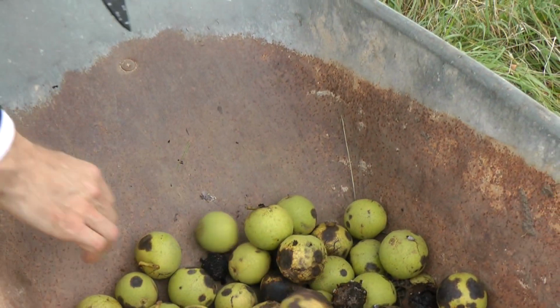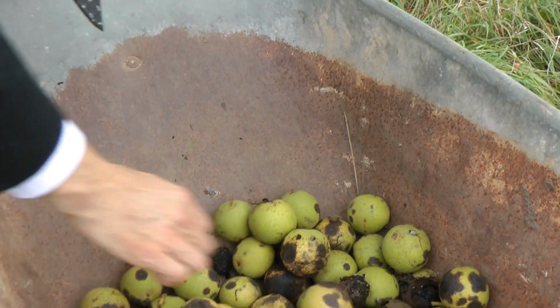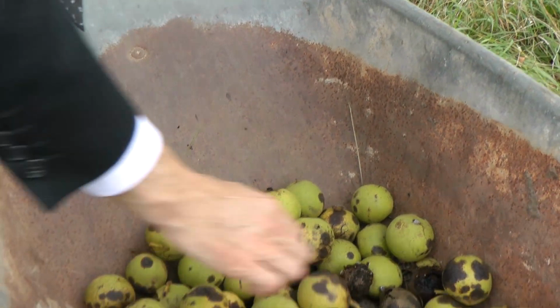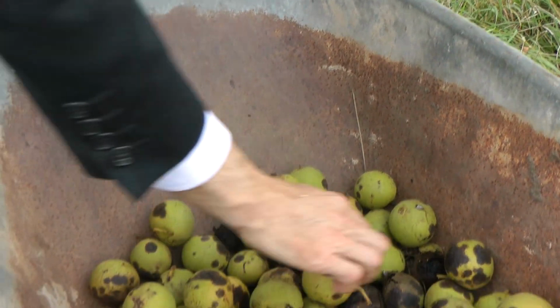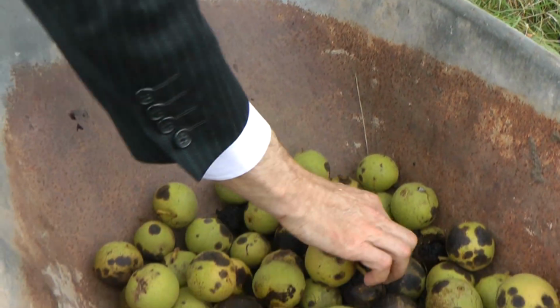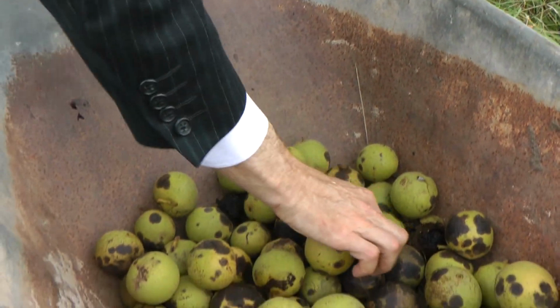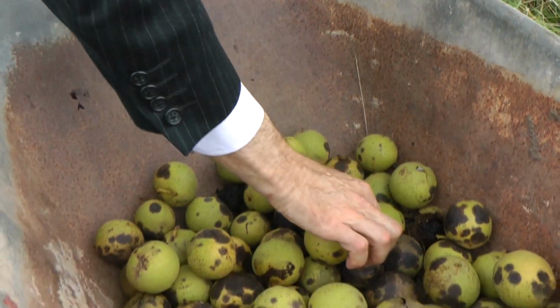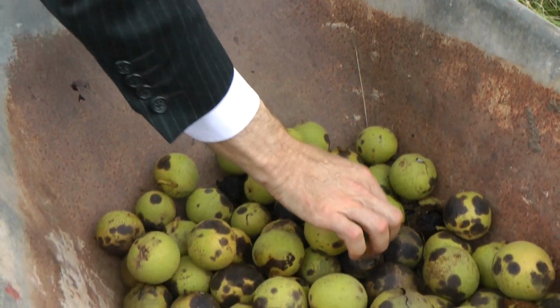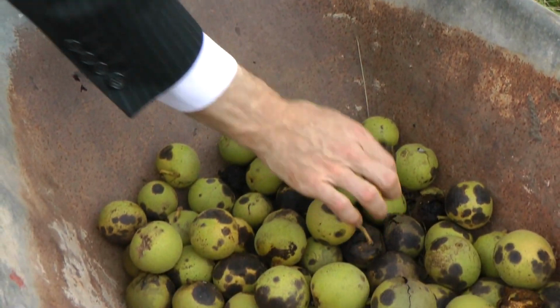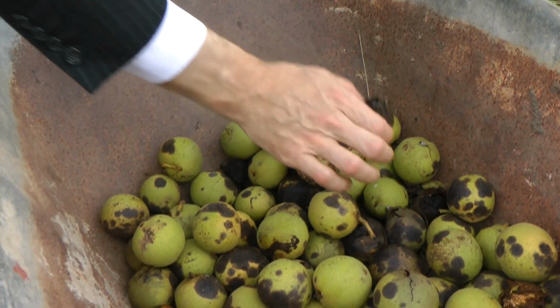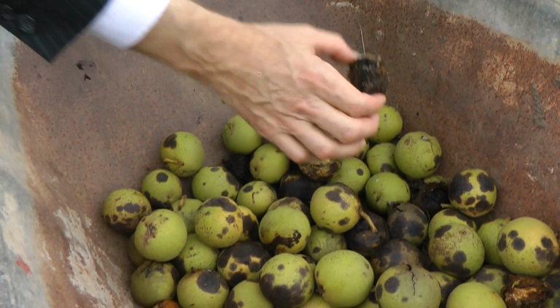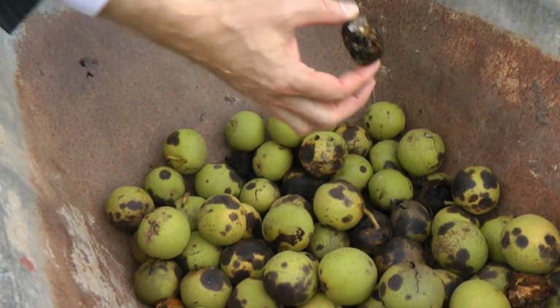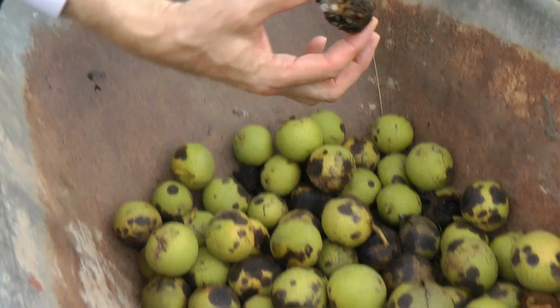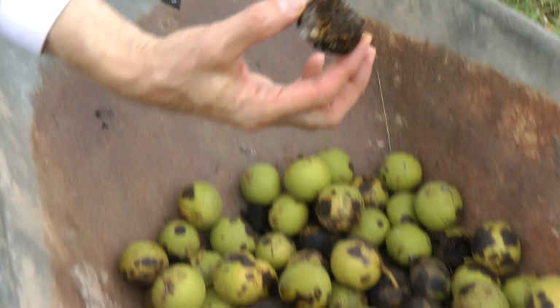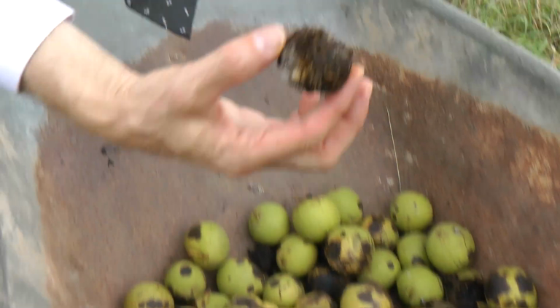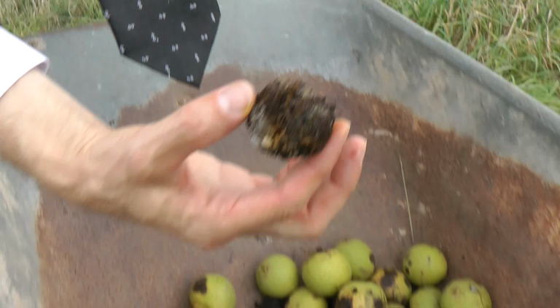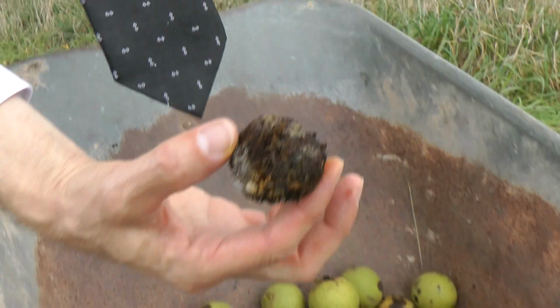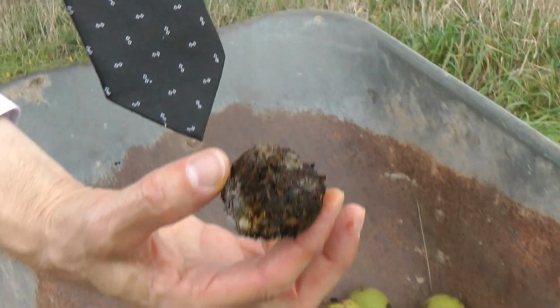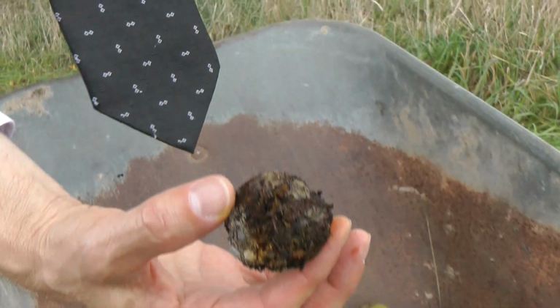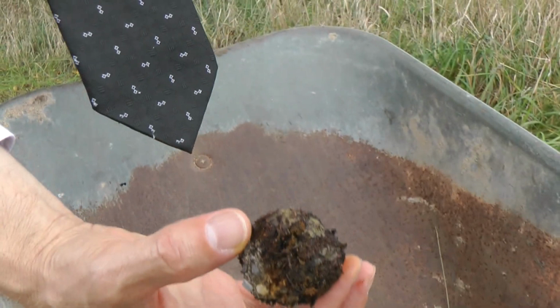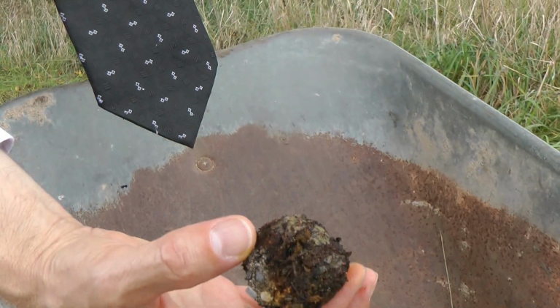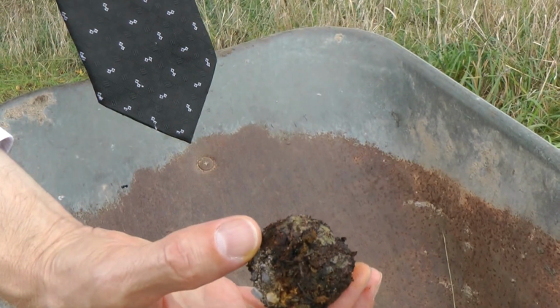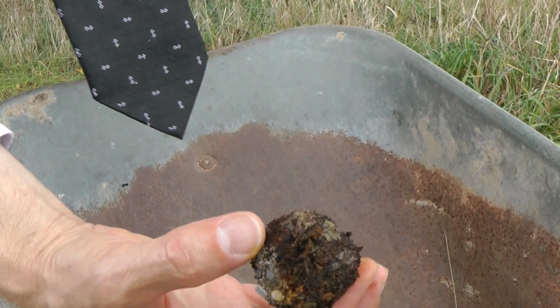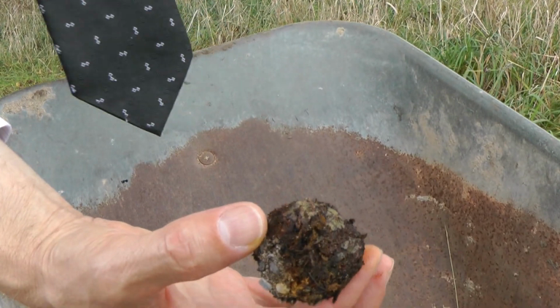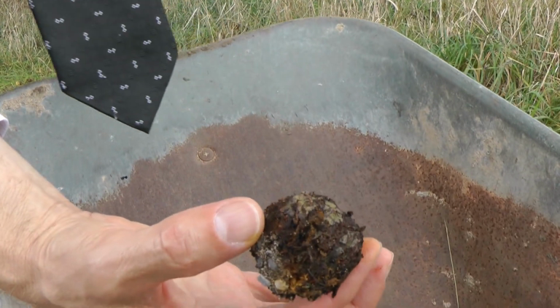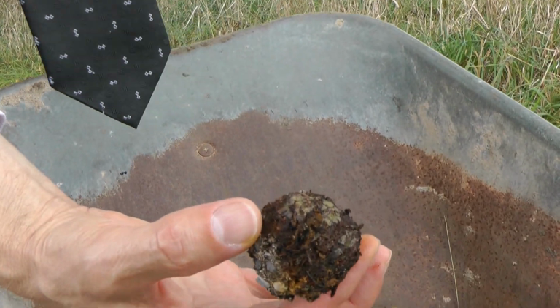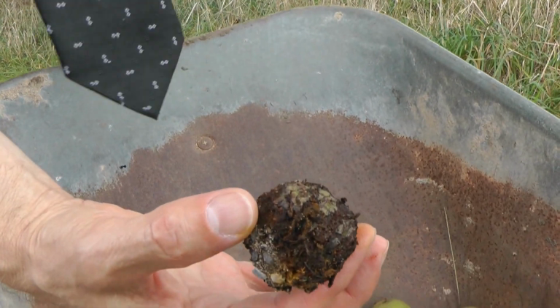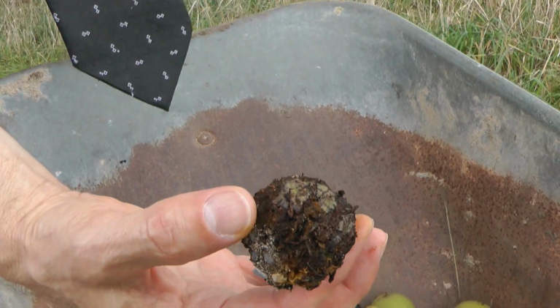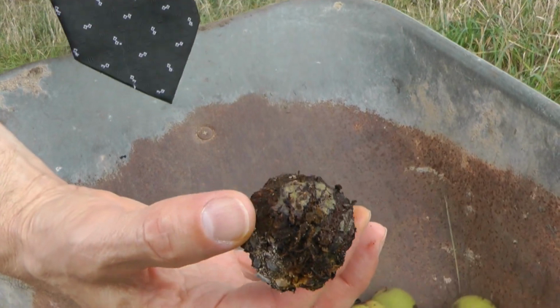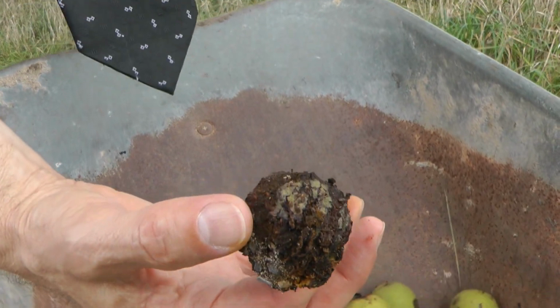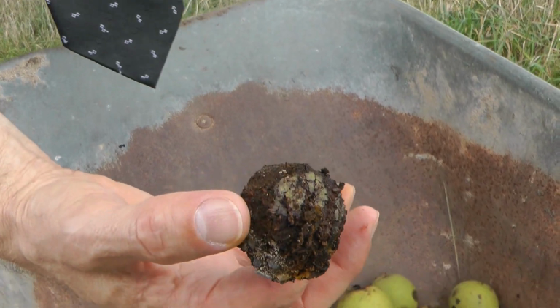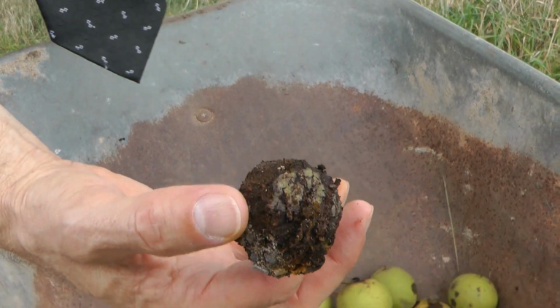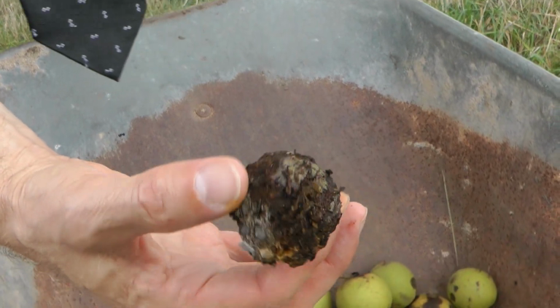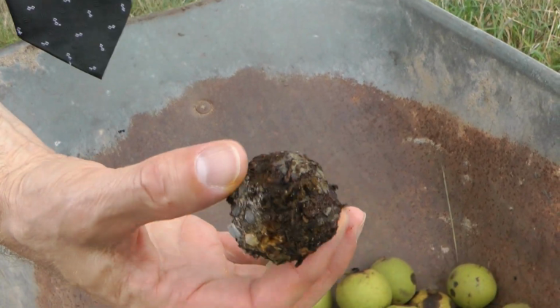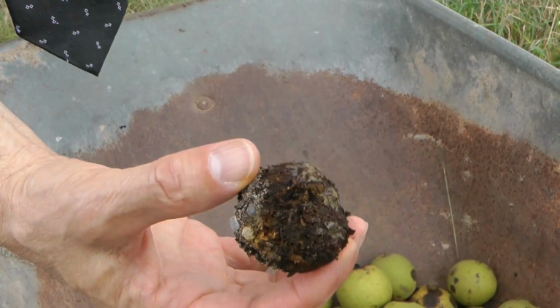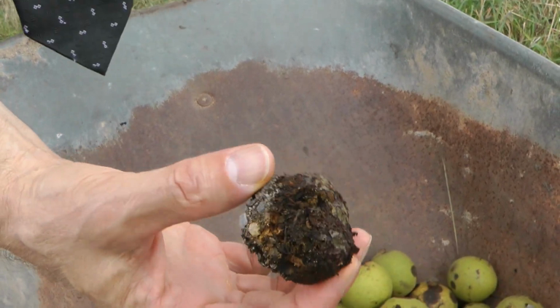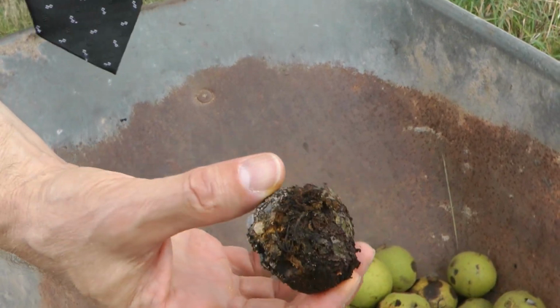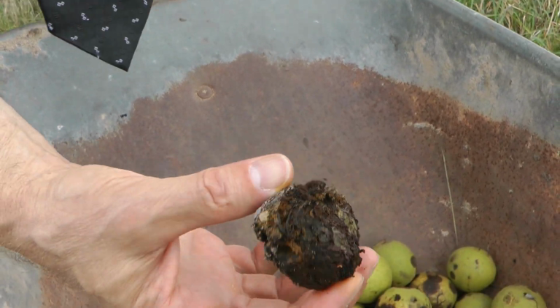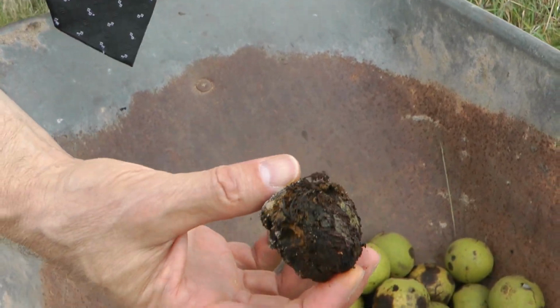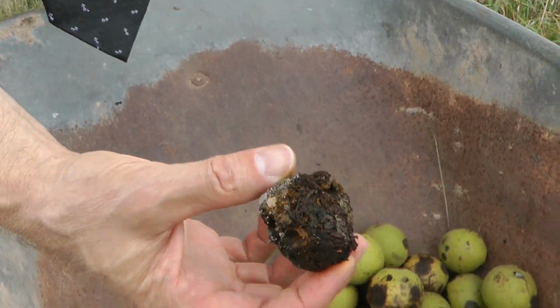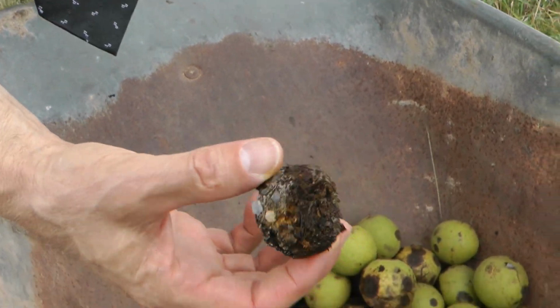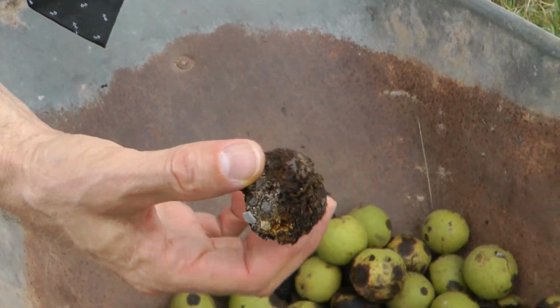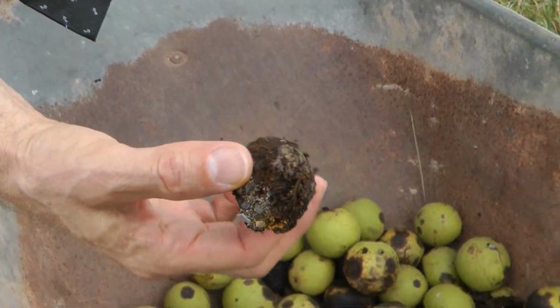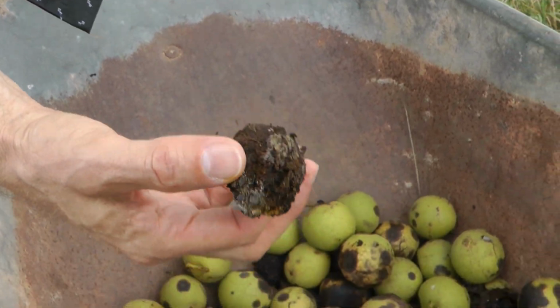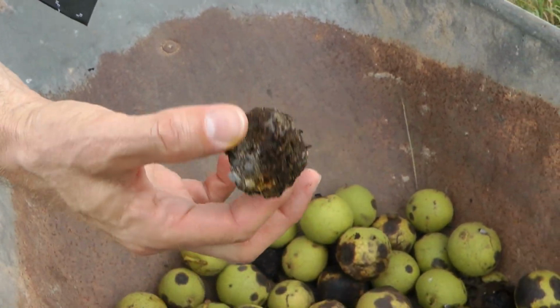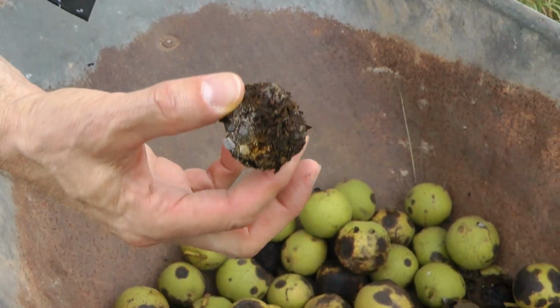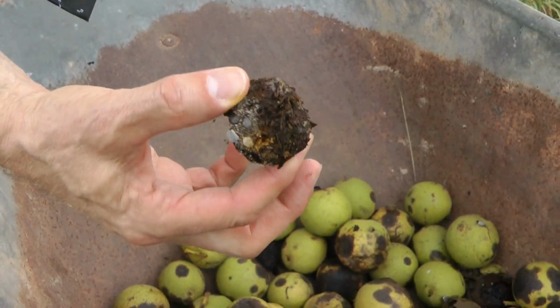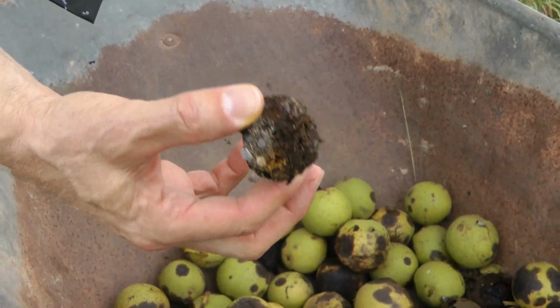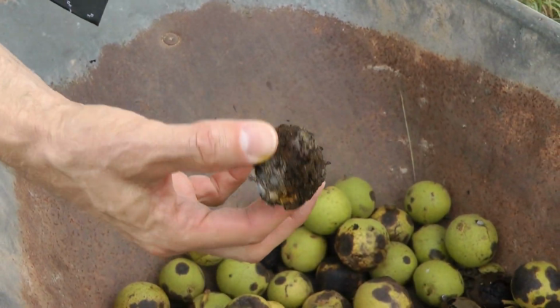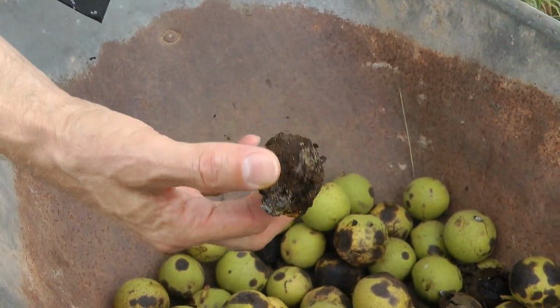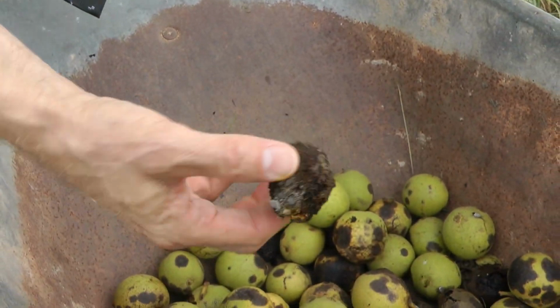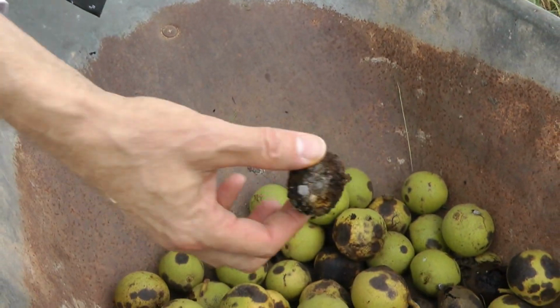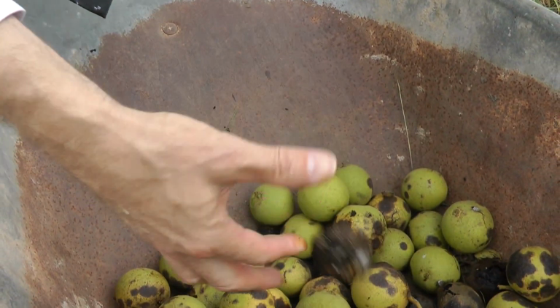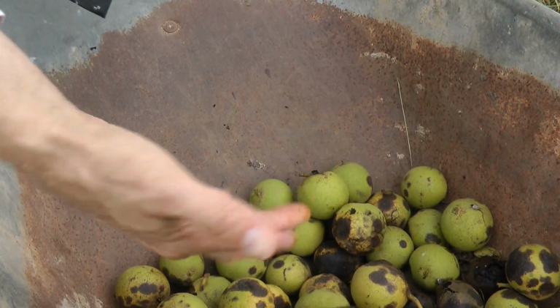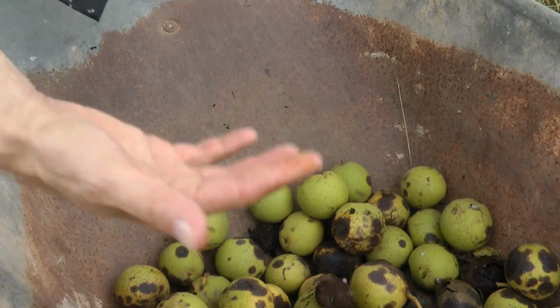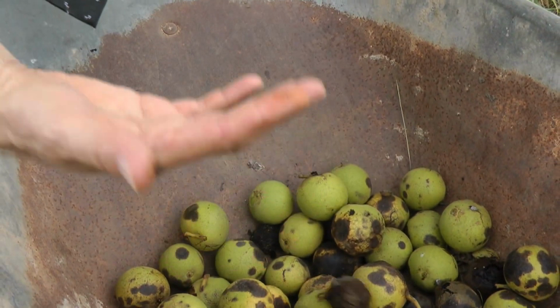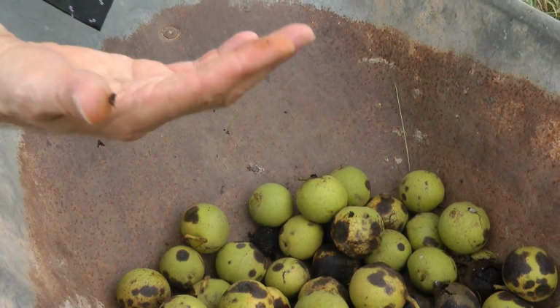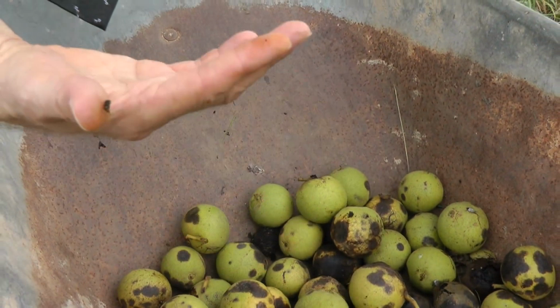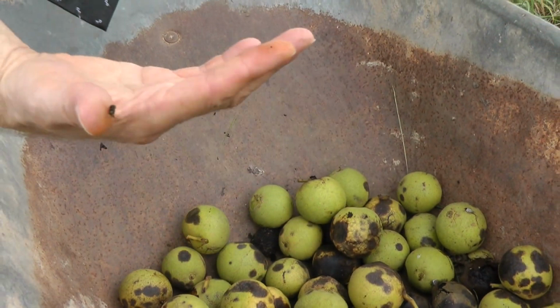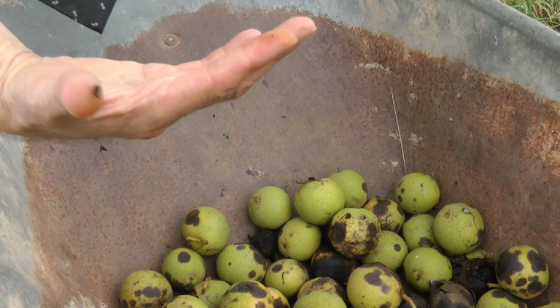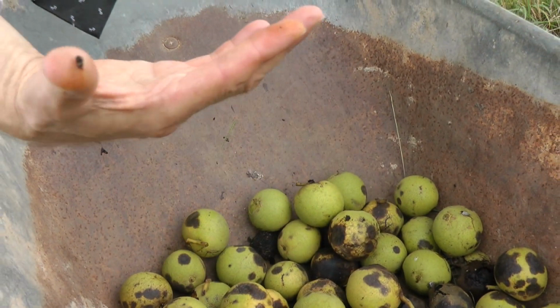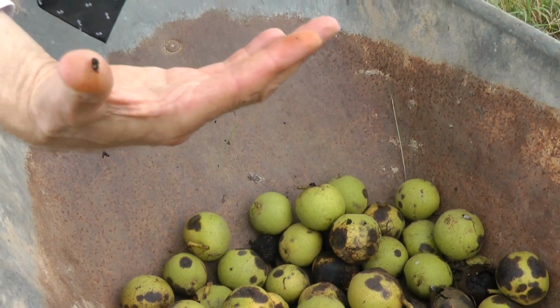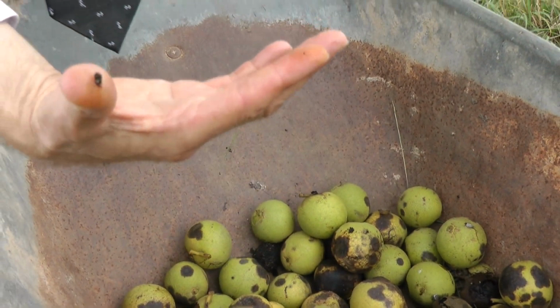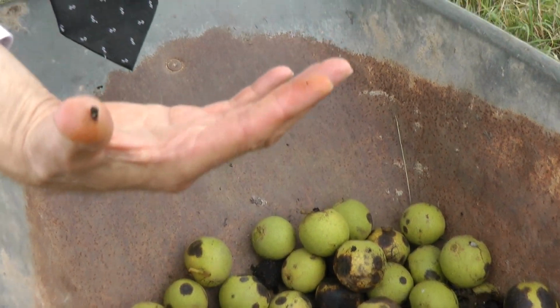And there's one of the actual nuts on the inside. You can see how it's staining my hands.